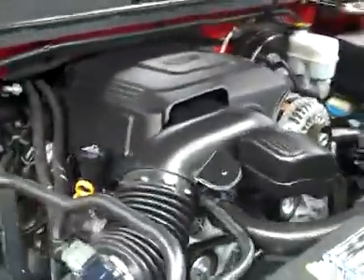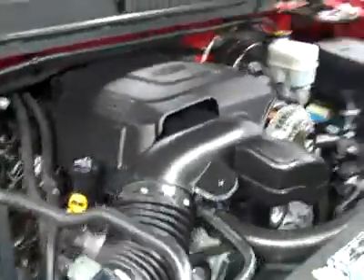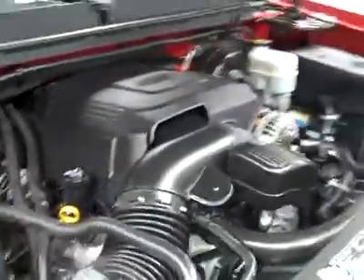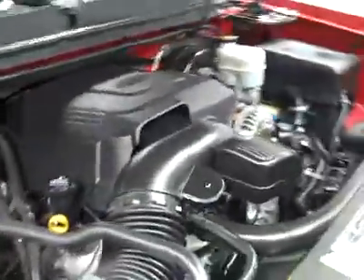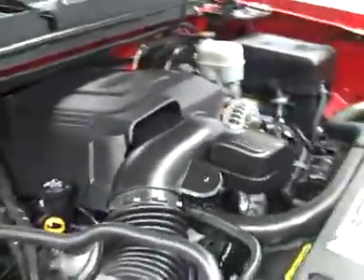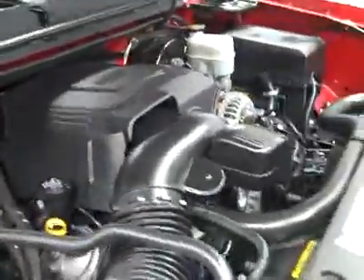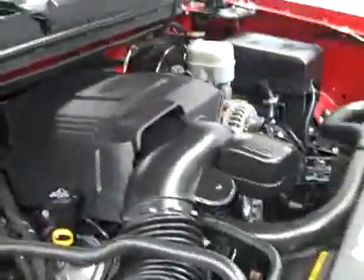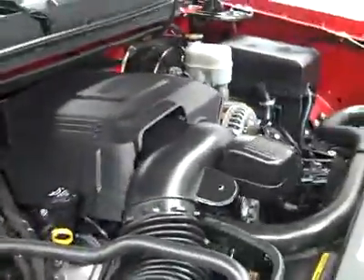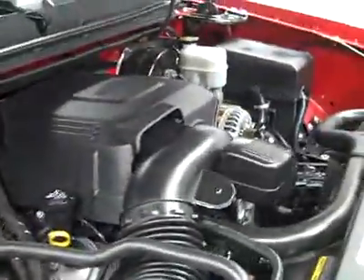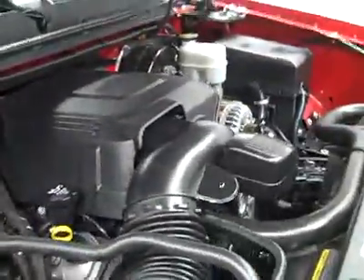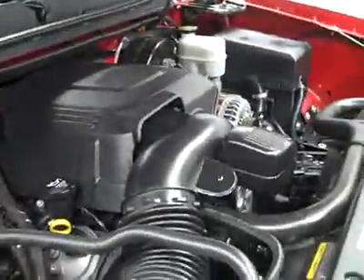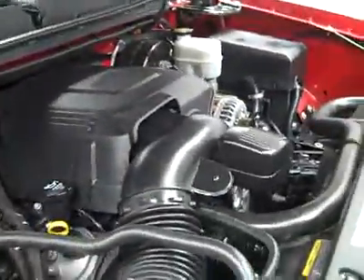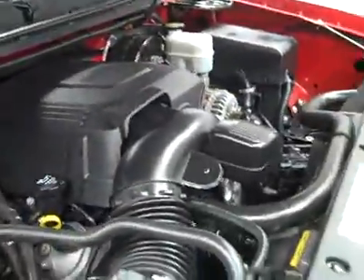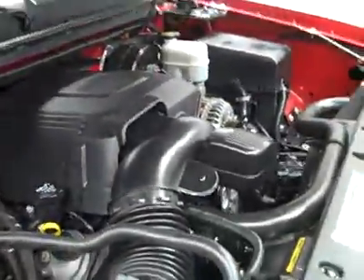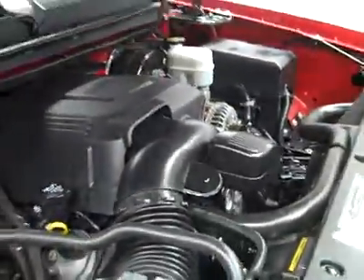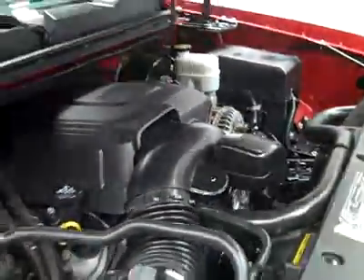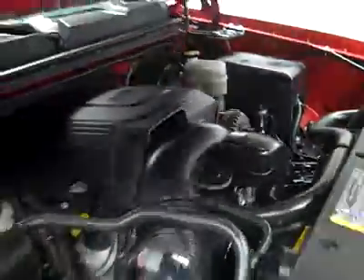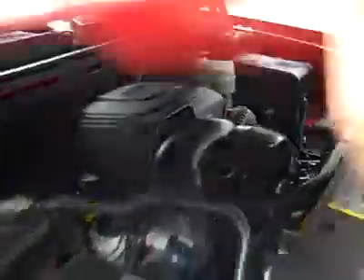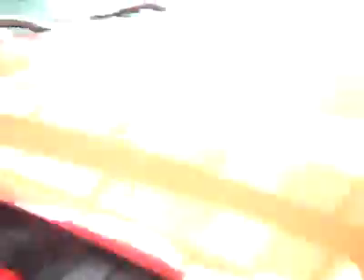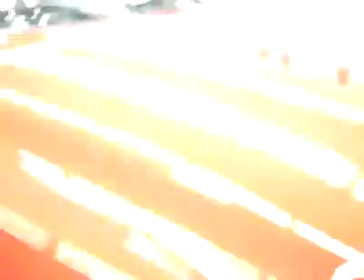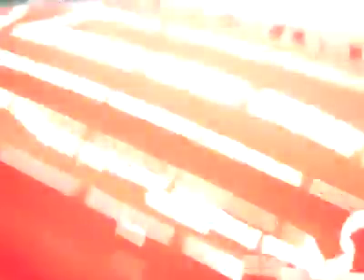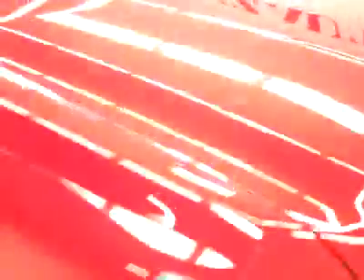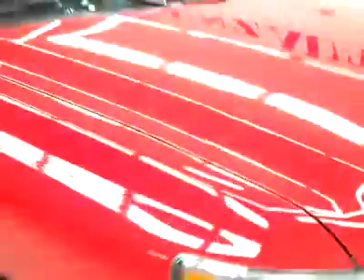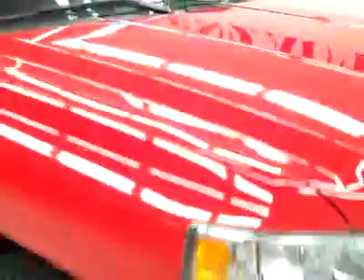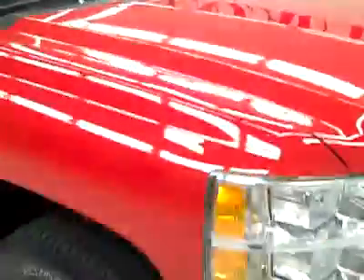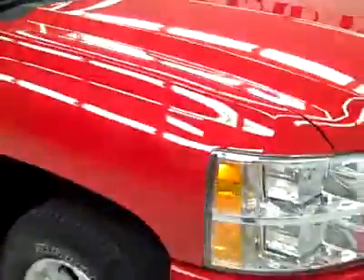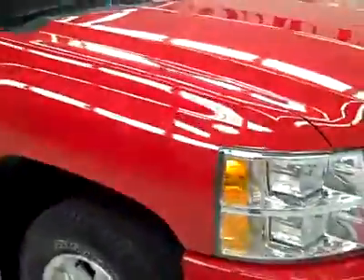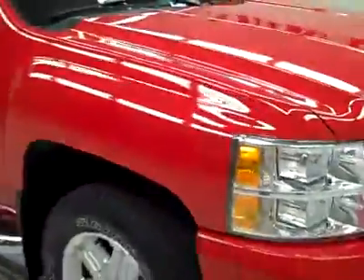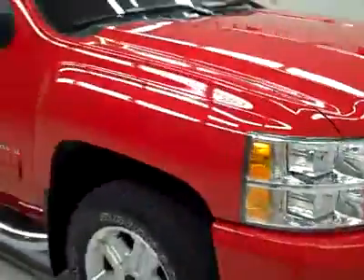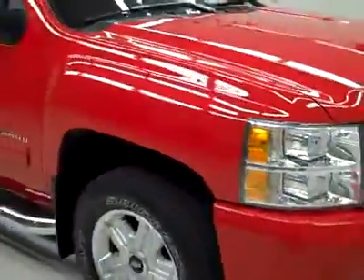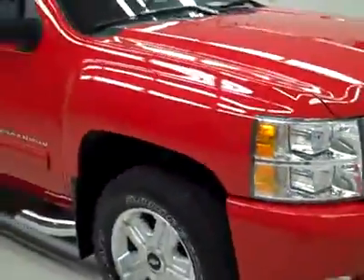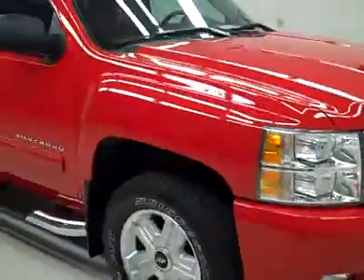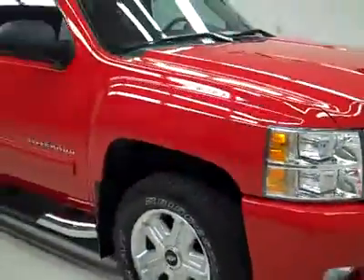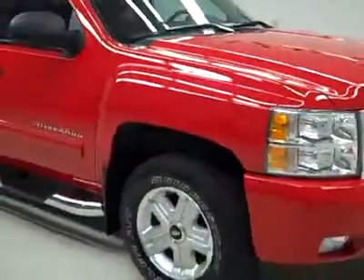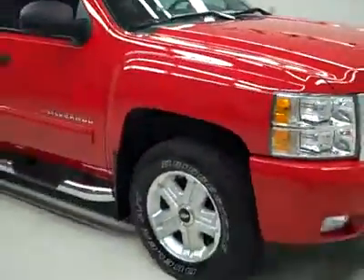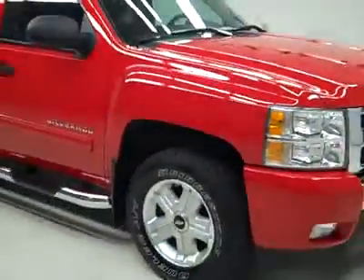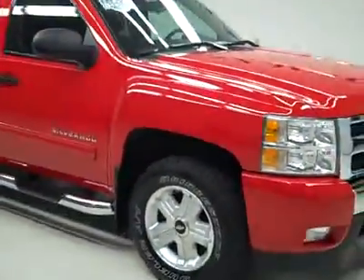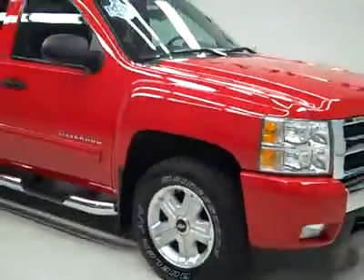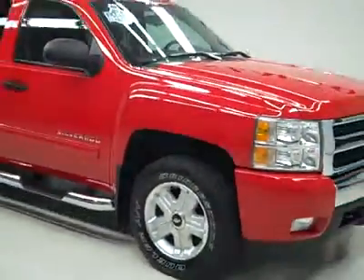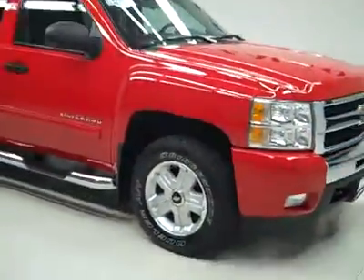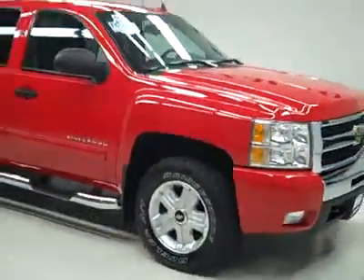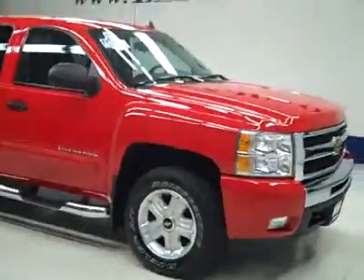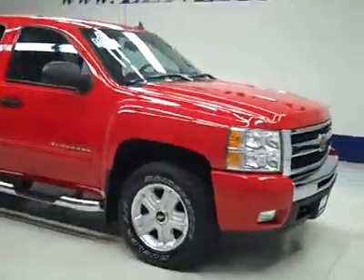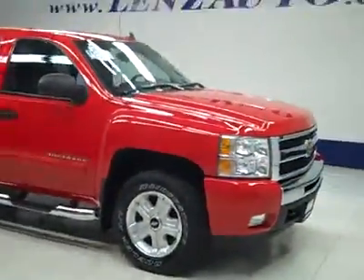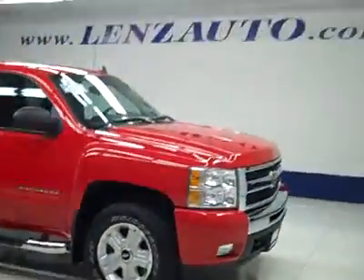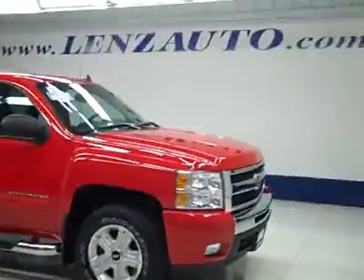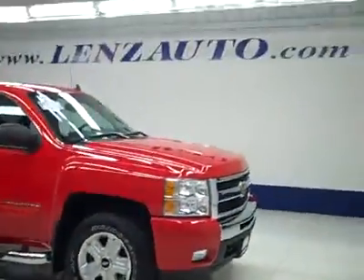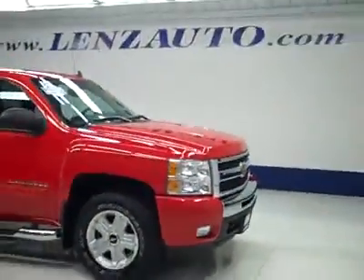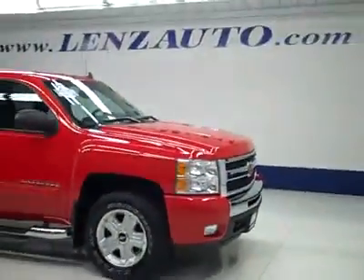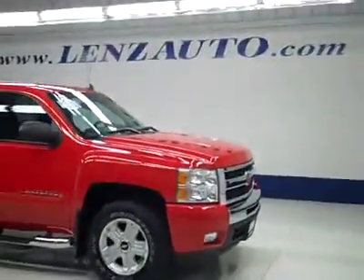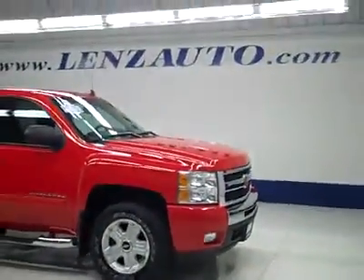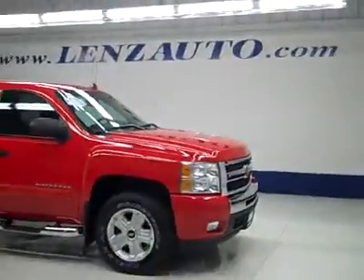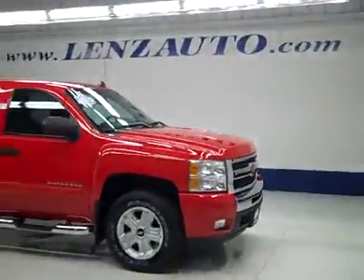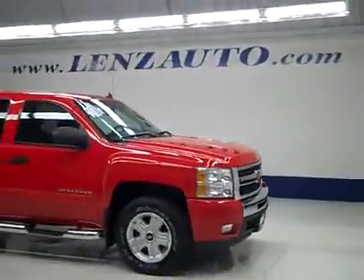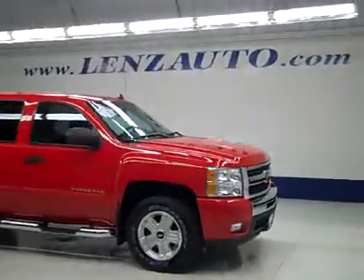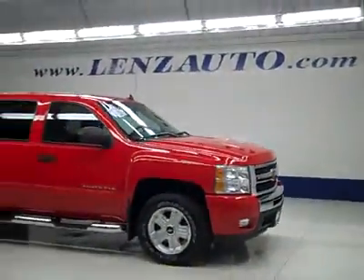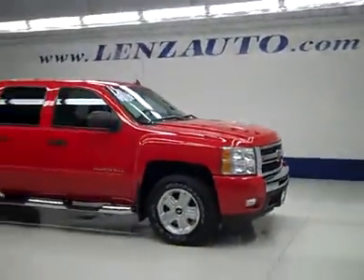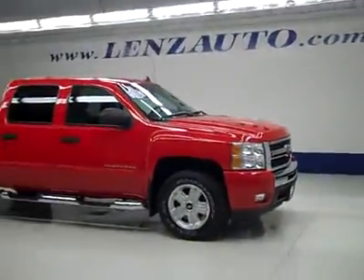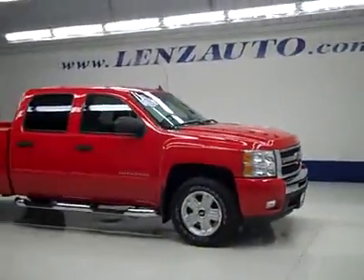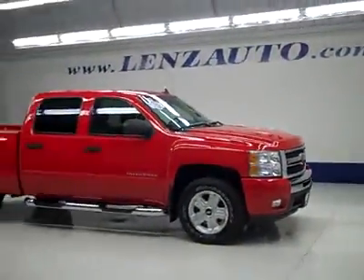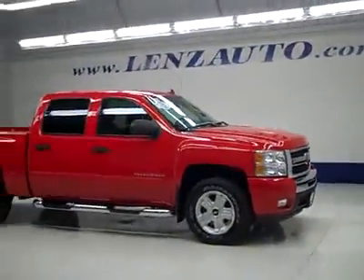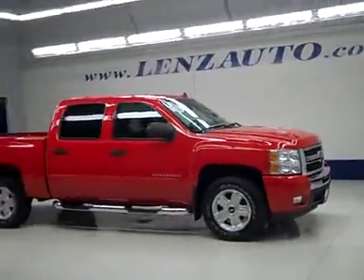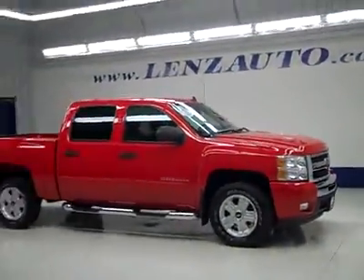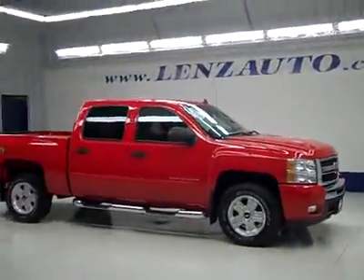If you'd like to see more pictures along with the full description, or to take a look at one of our other more than 450 trucks and SUVs, visit lensauto.com.